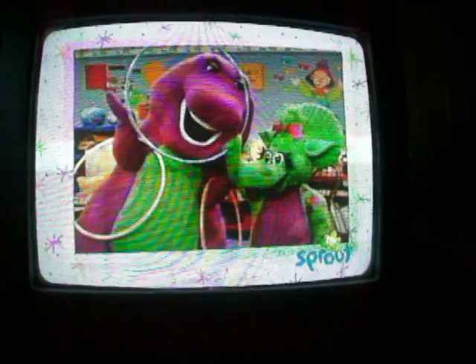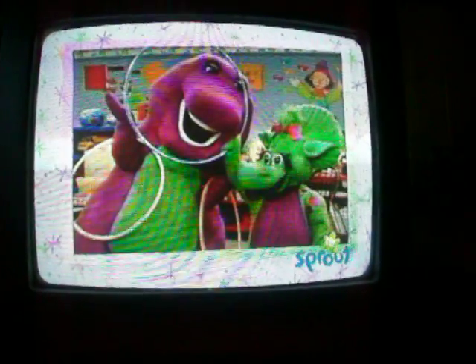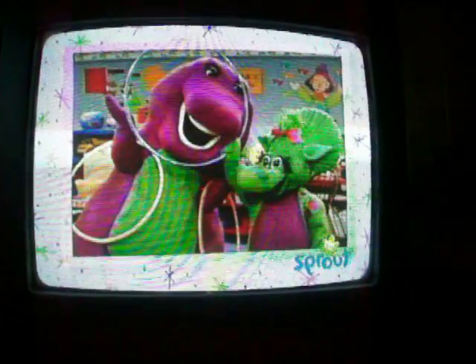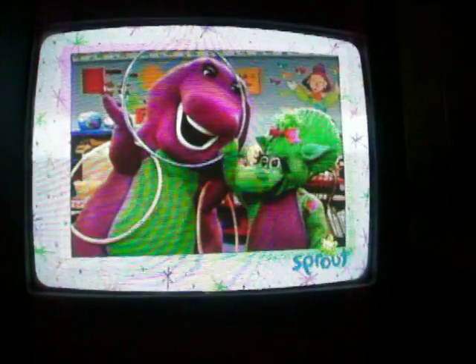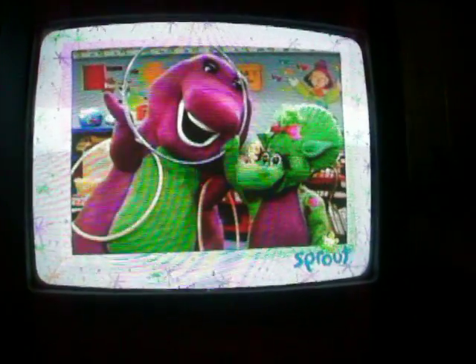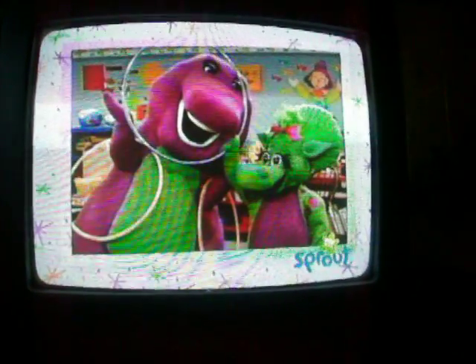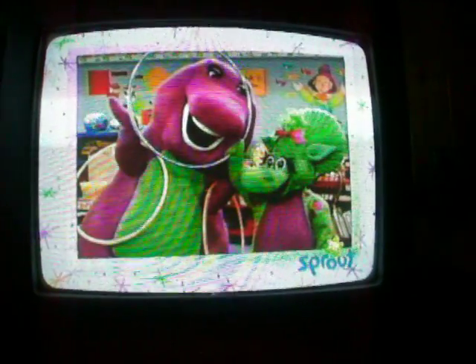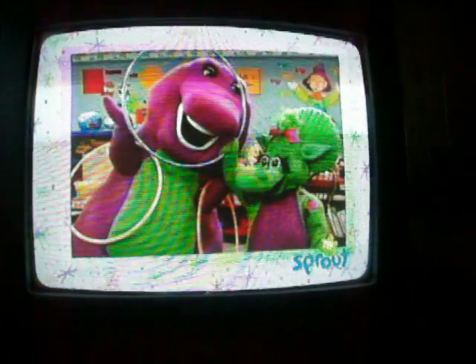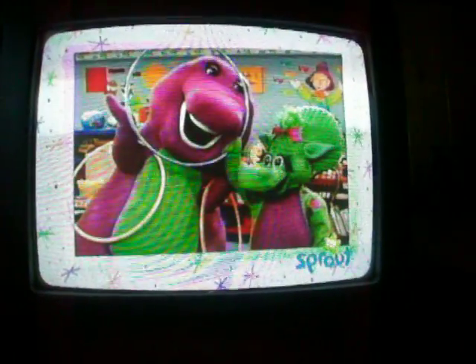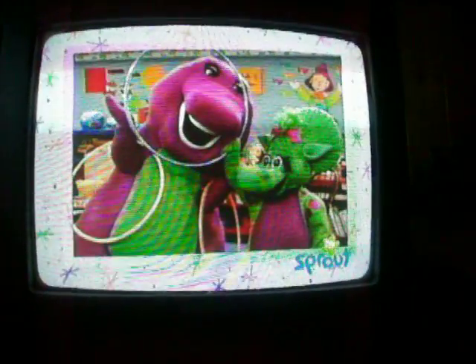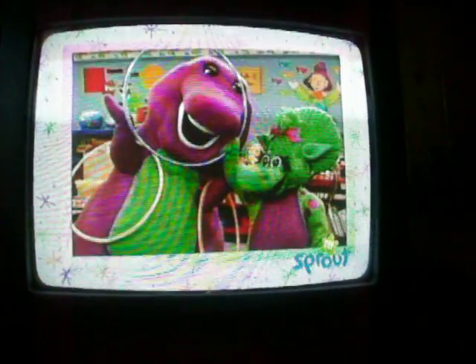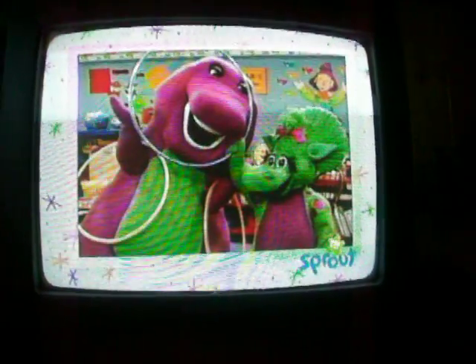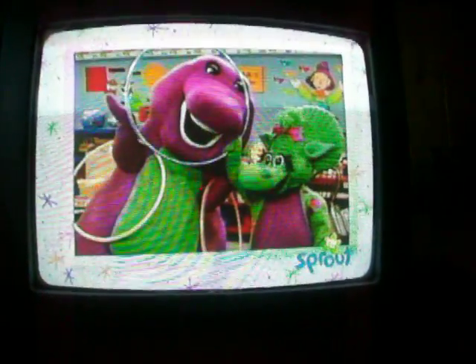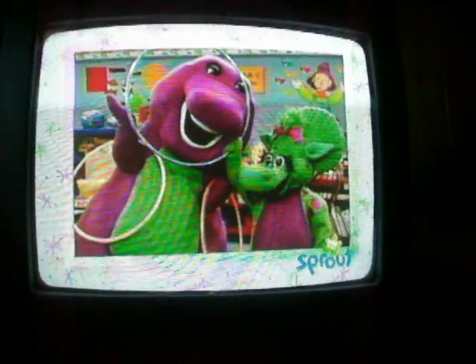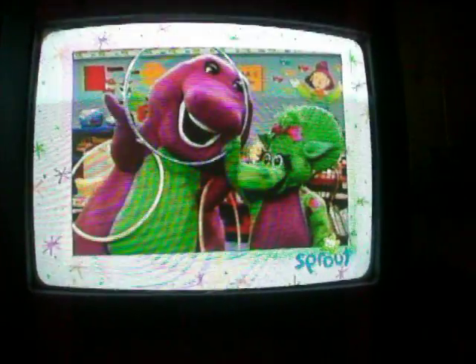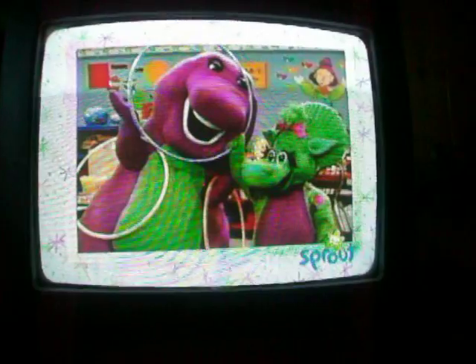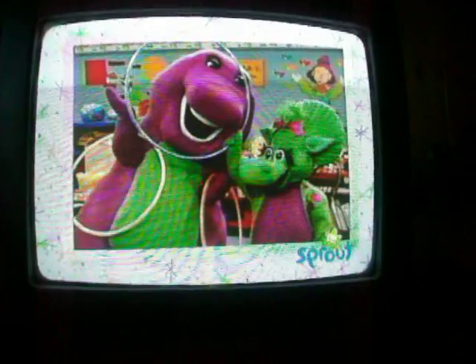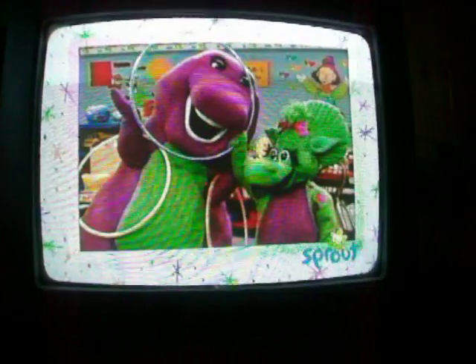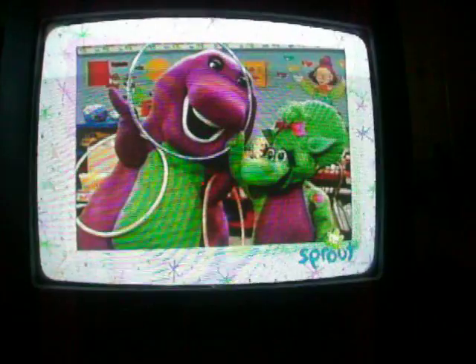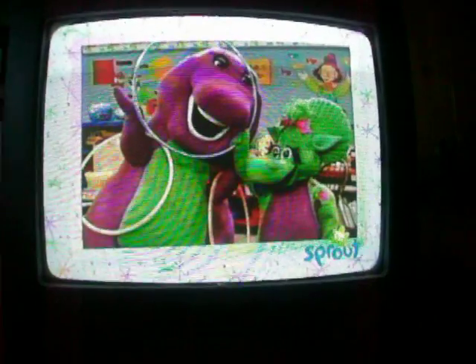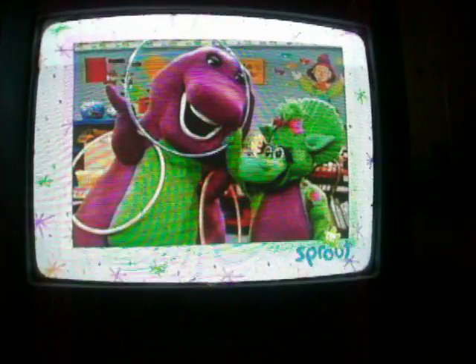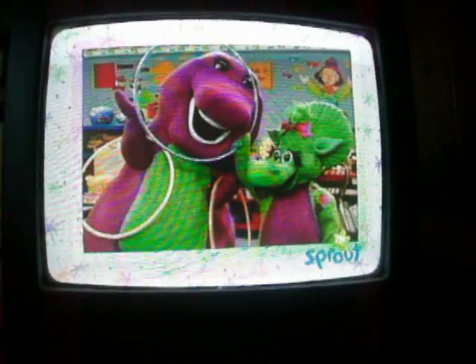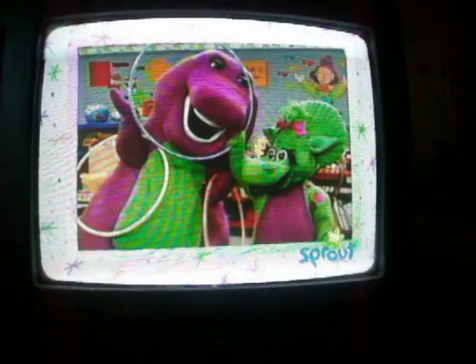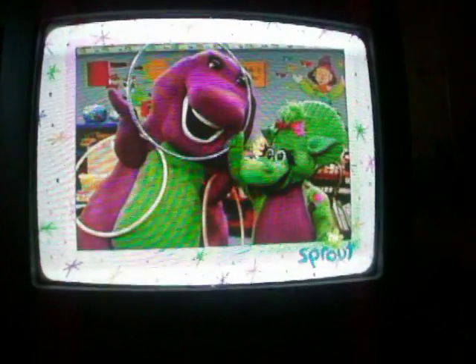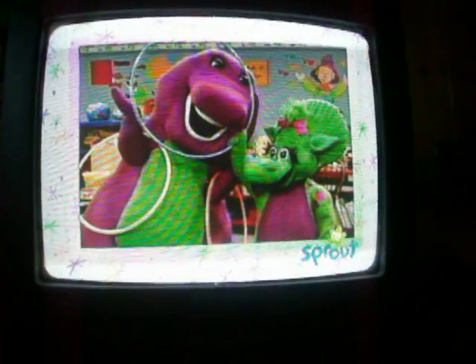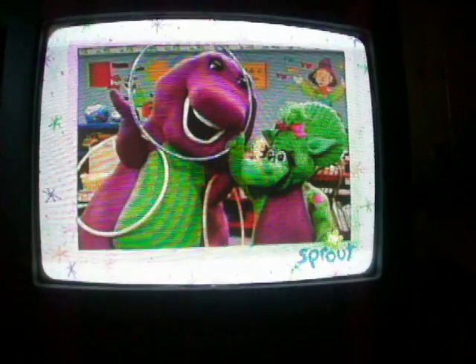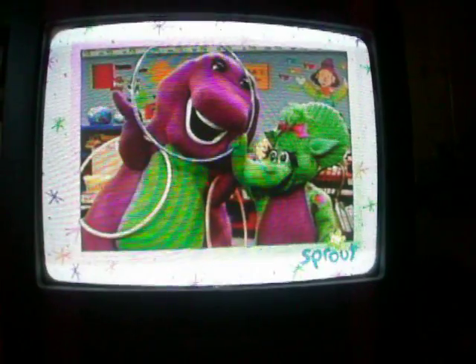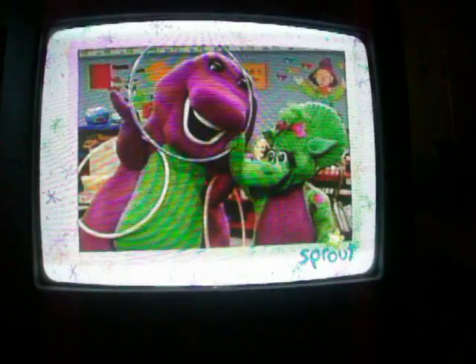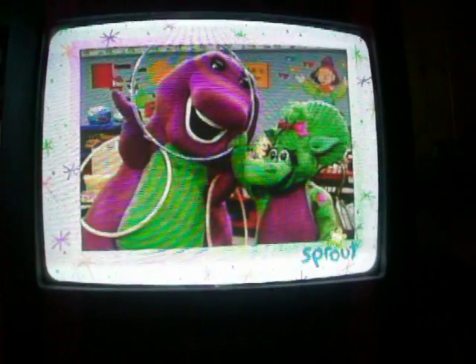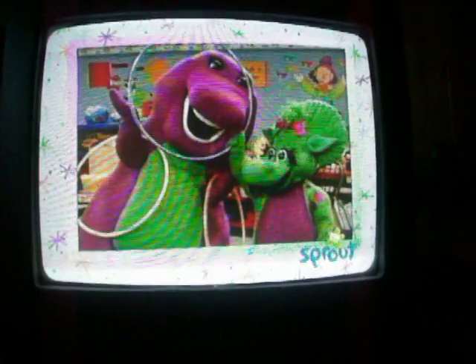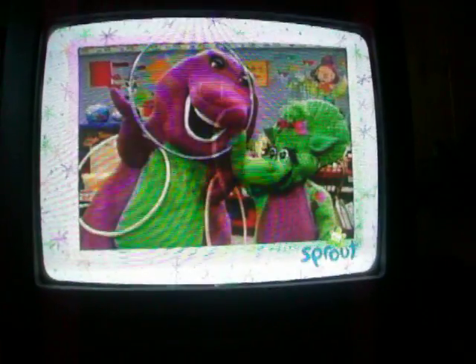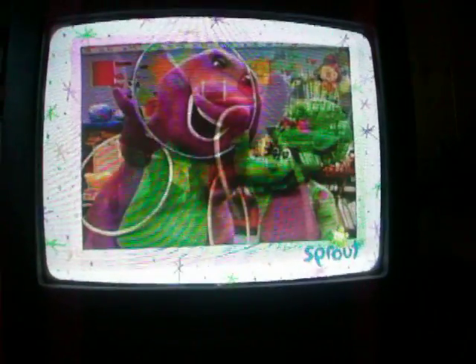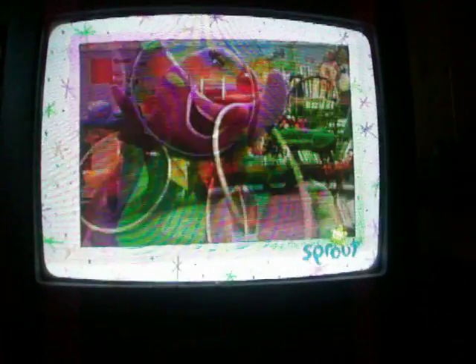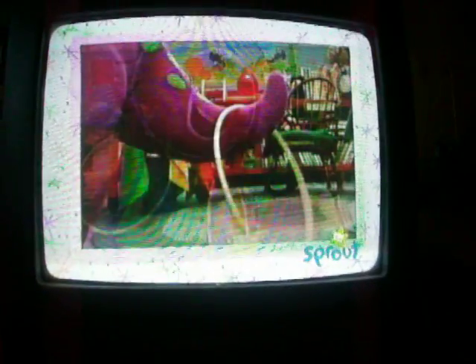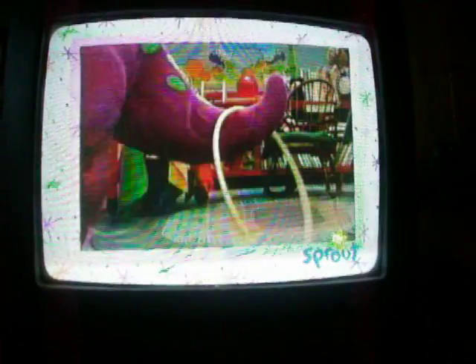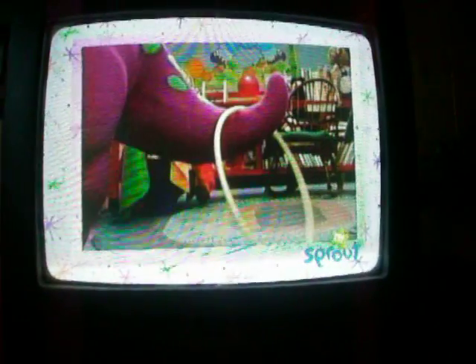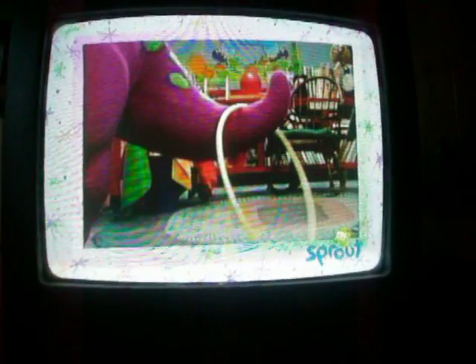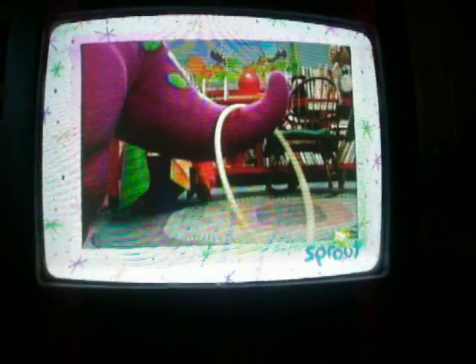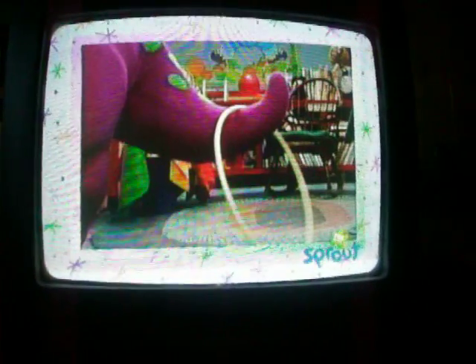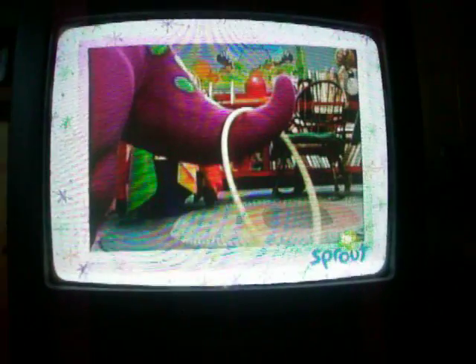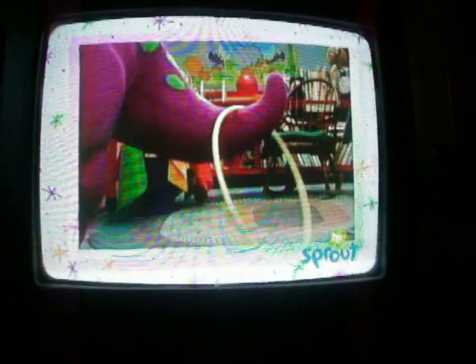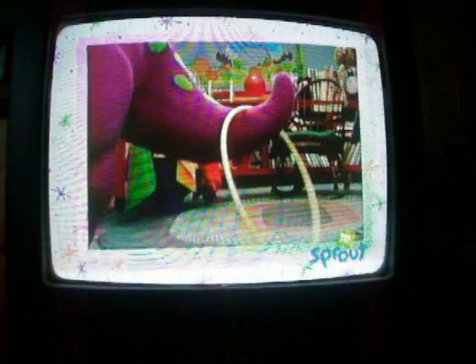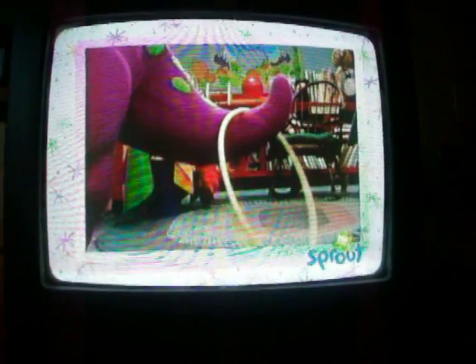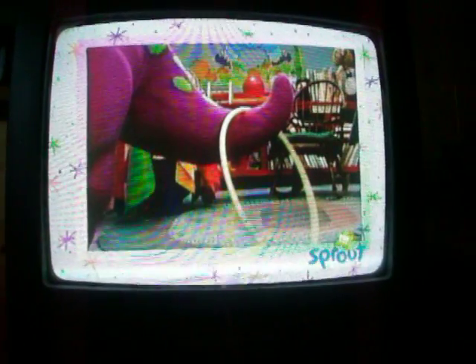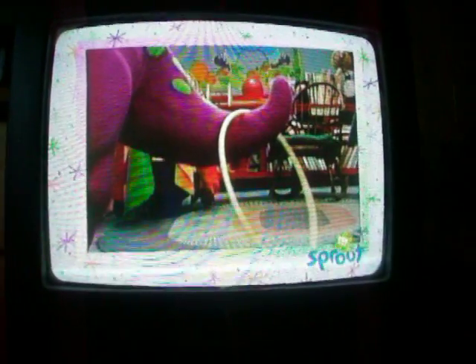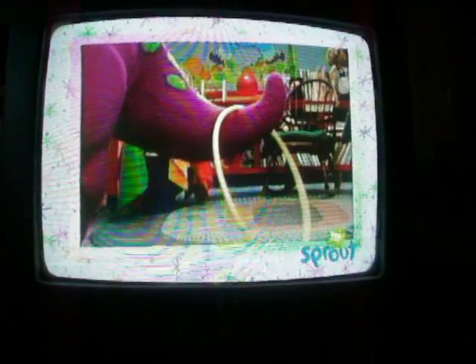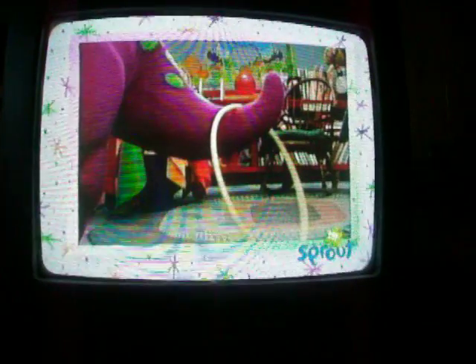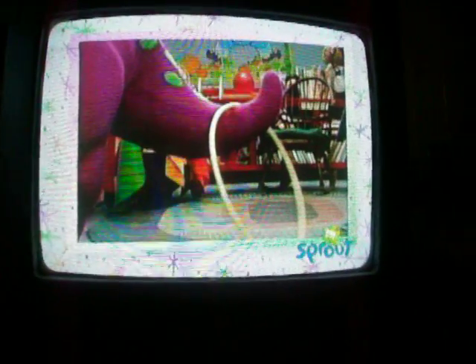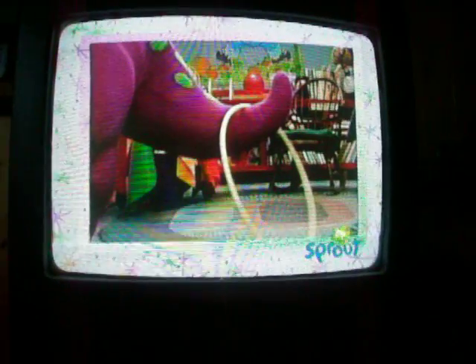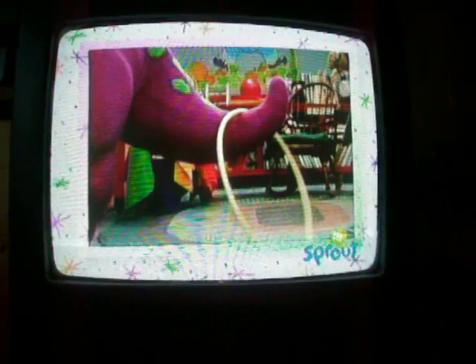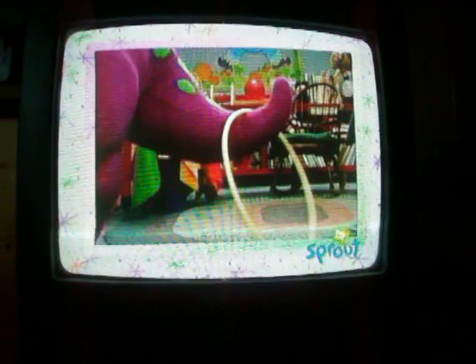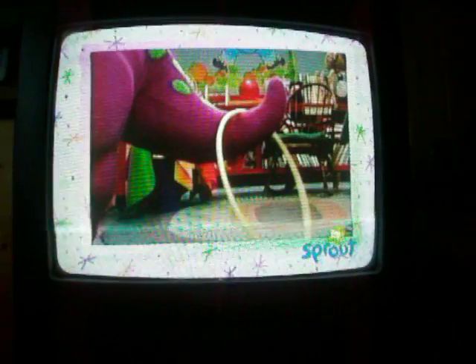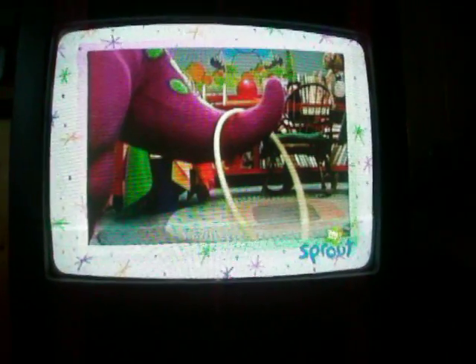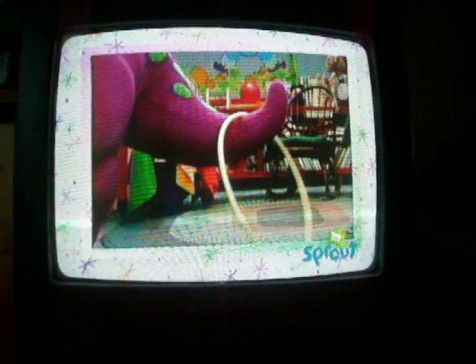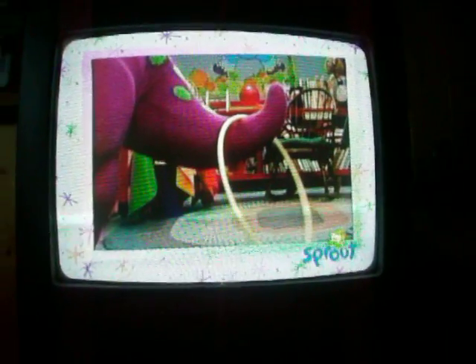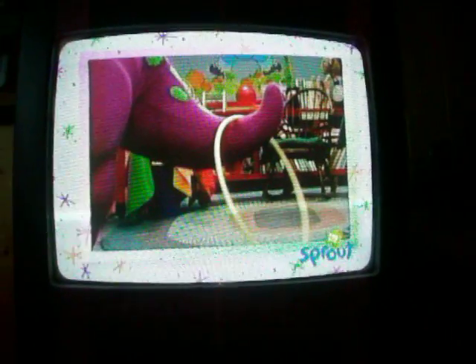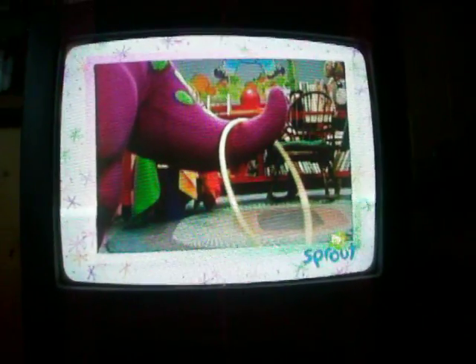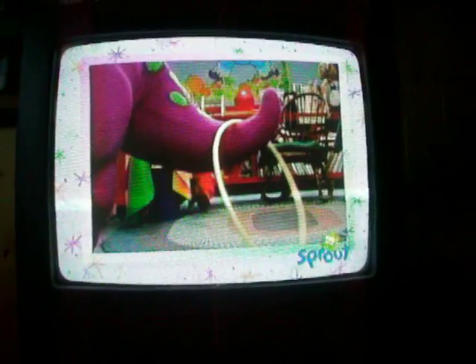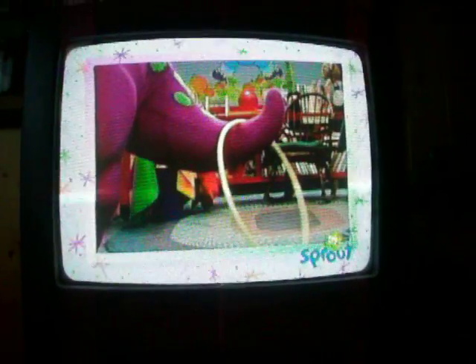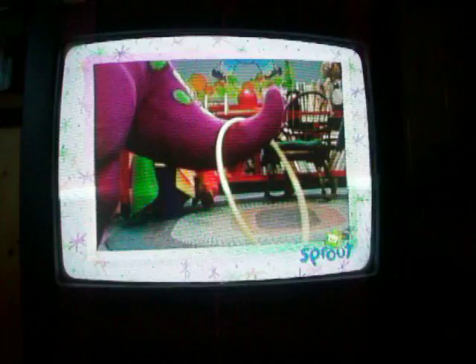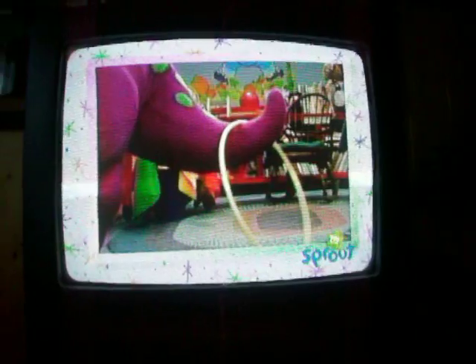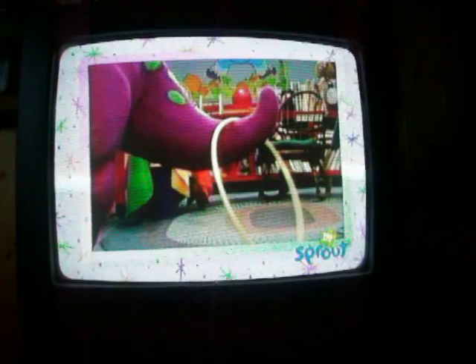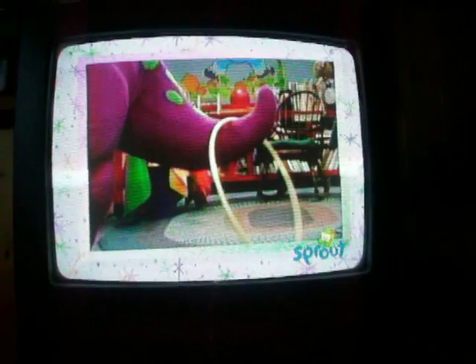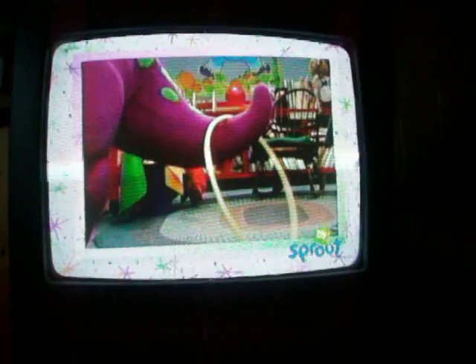We played with circles called hoops. I love throwing hoops in the air and catching them on my tail.